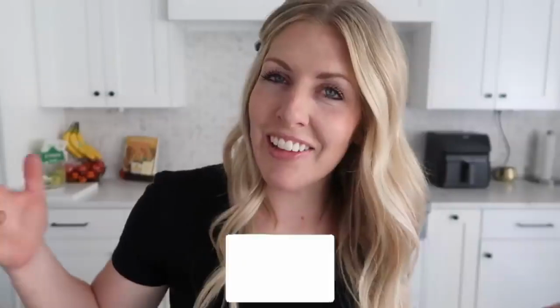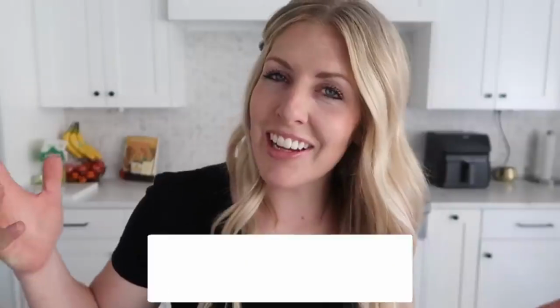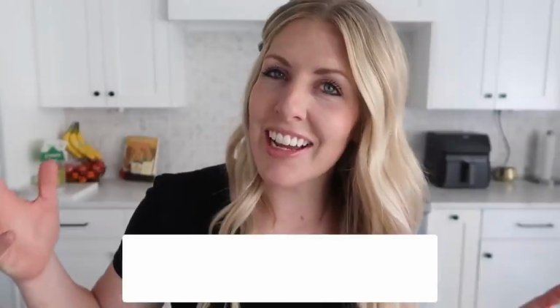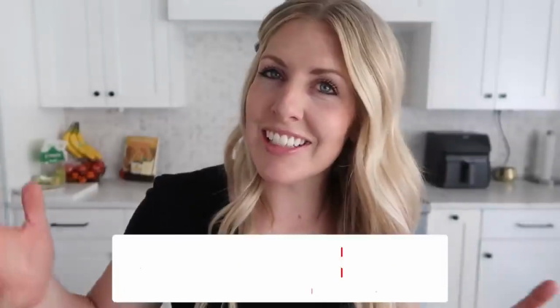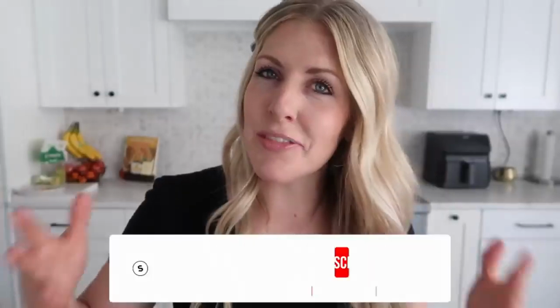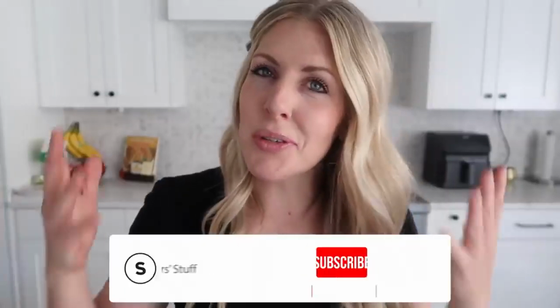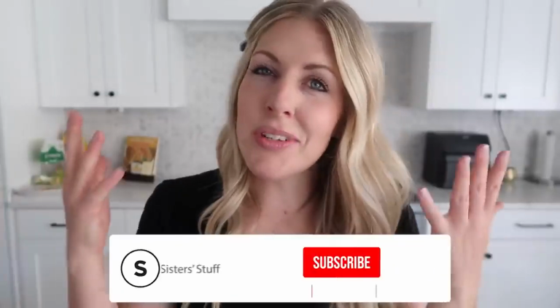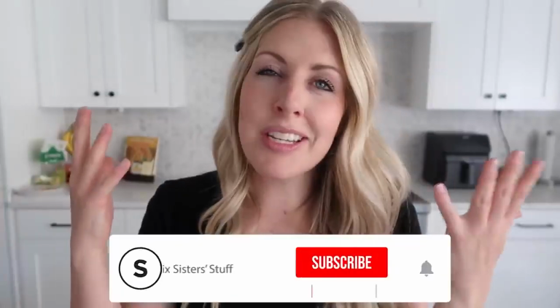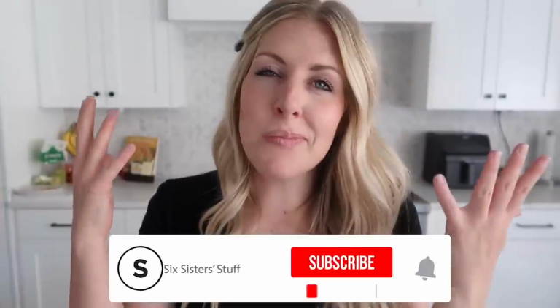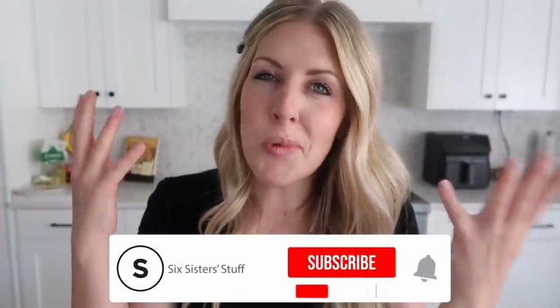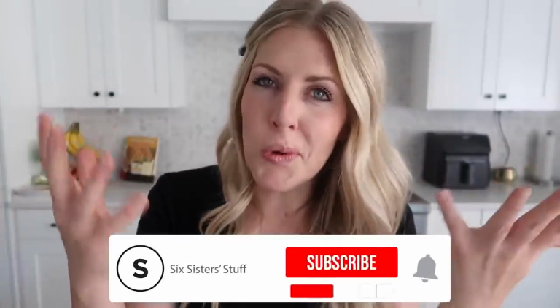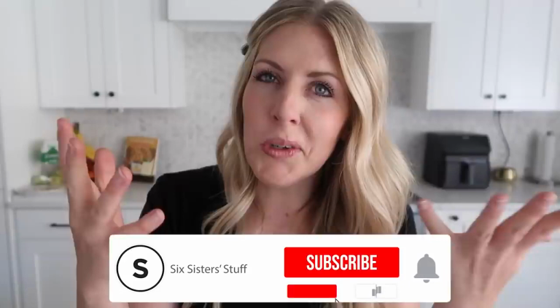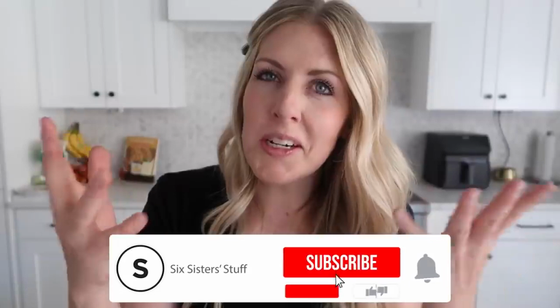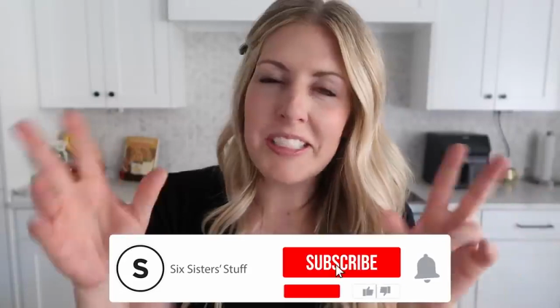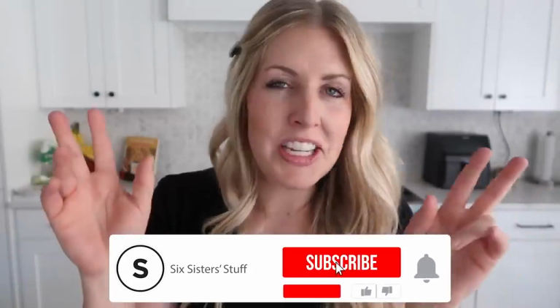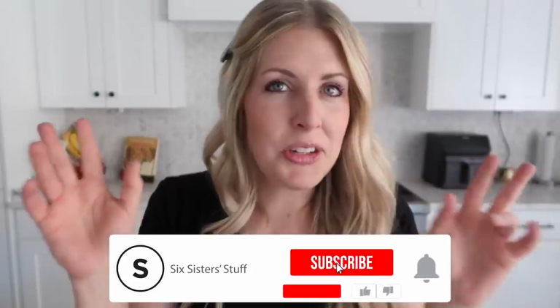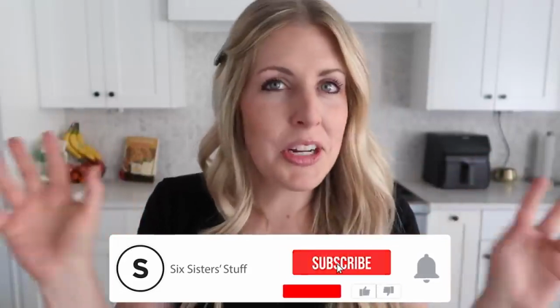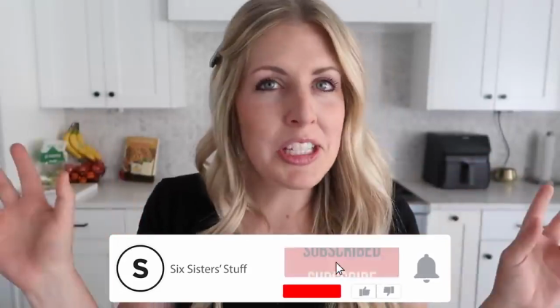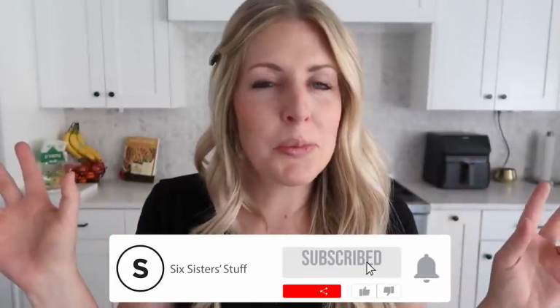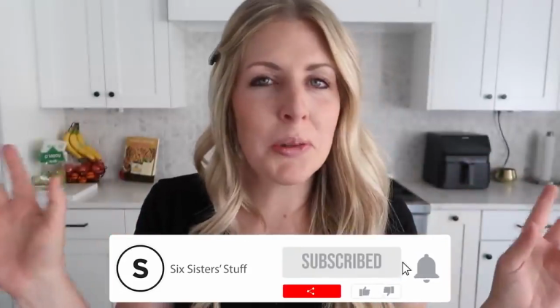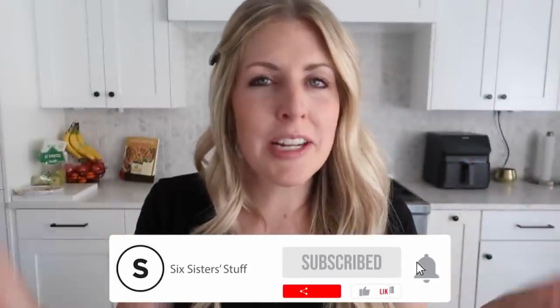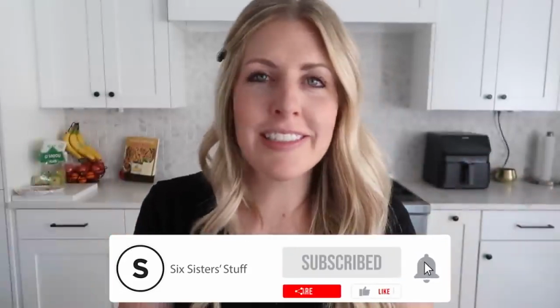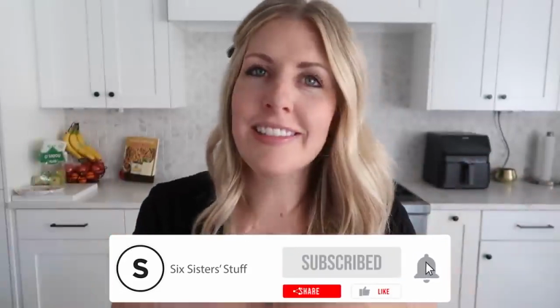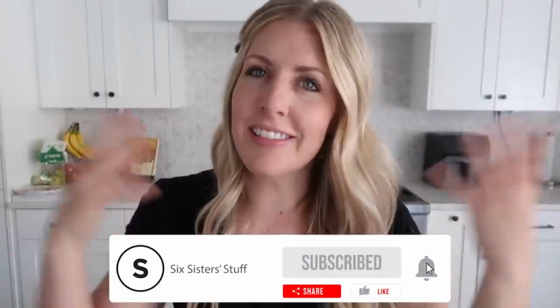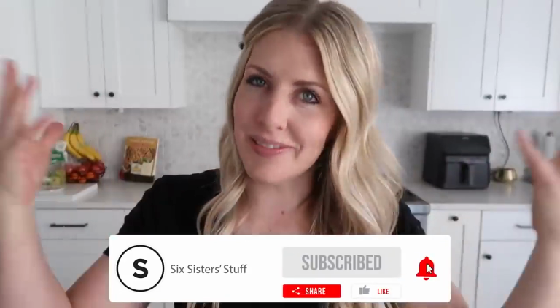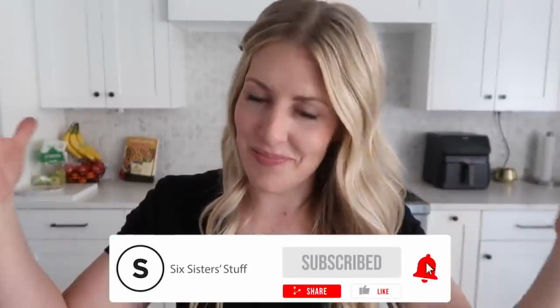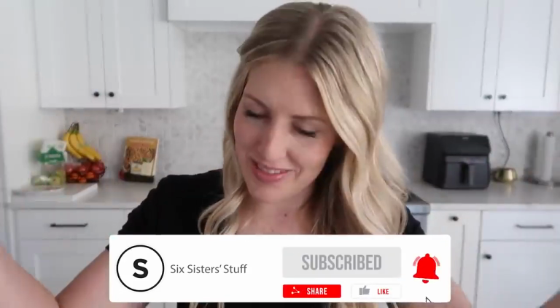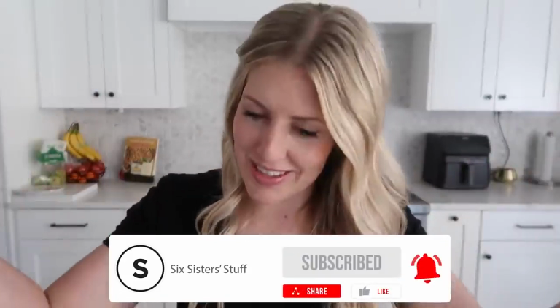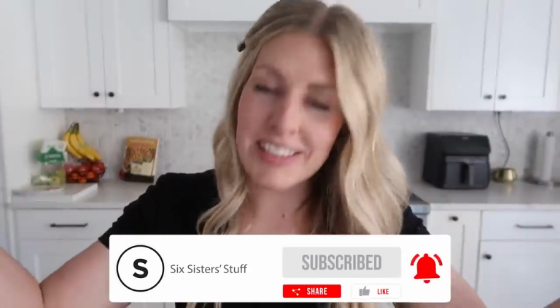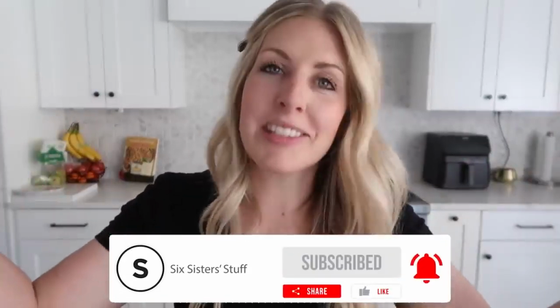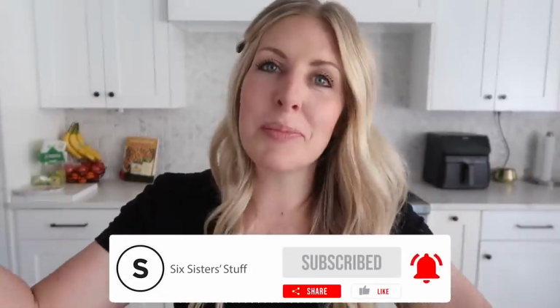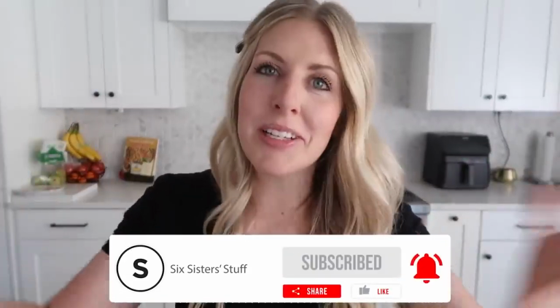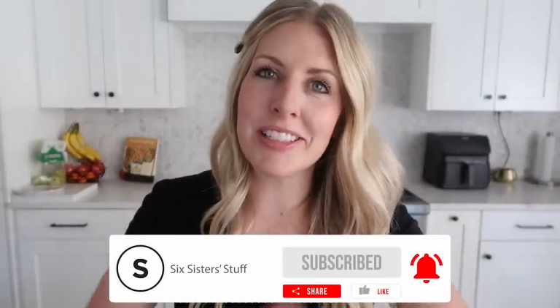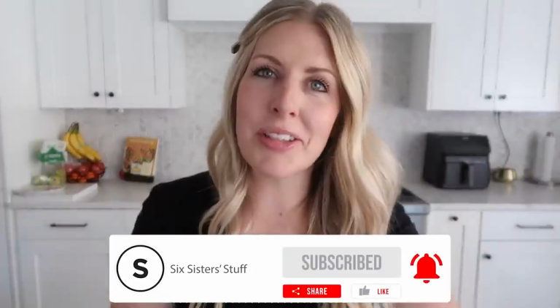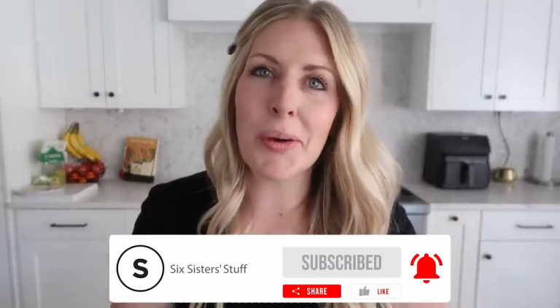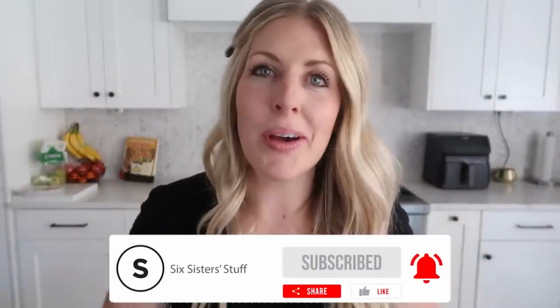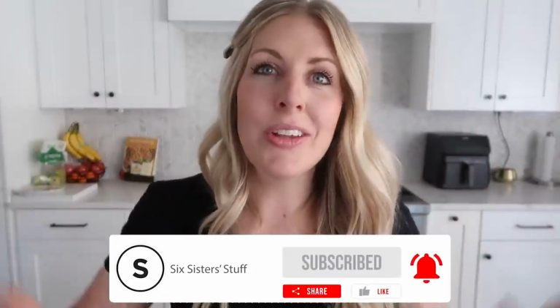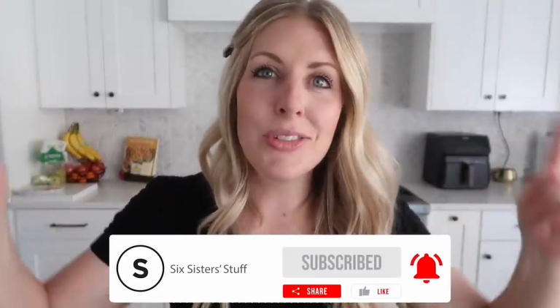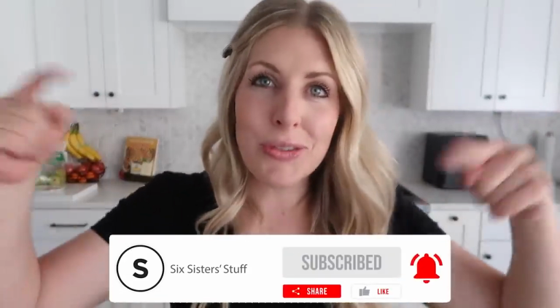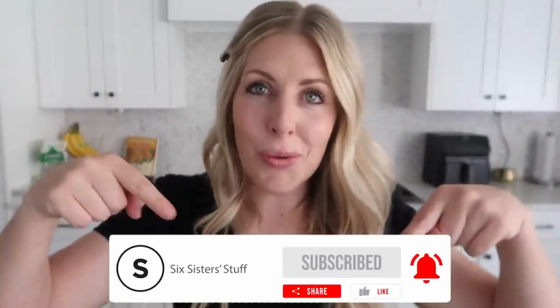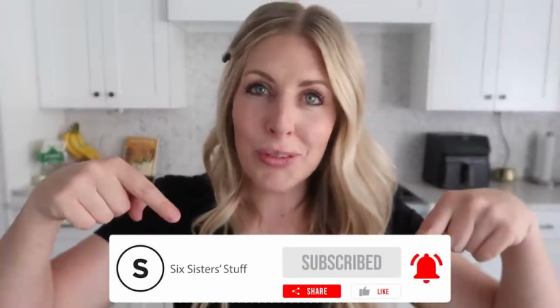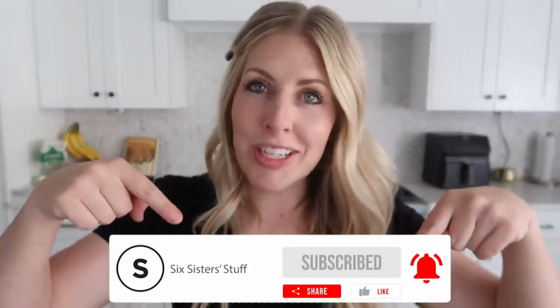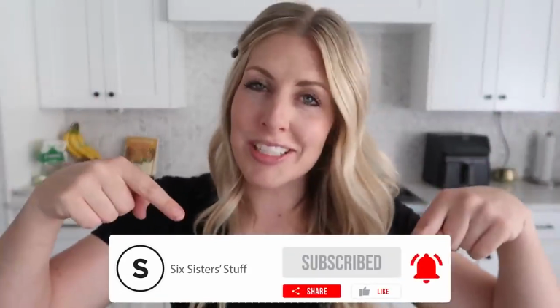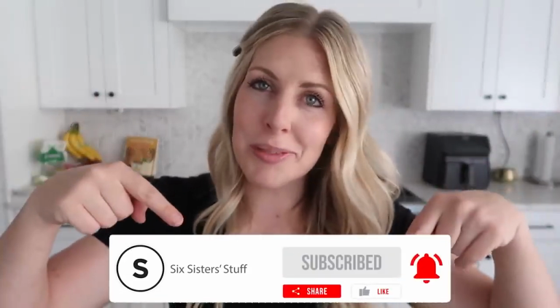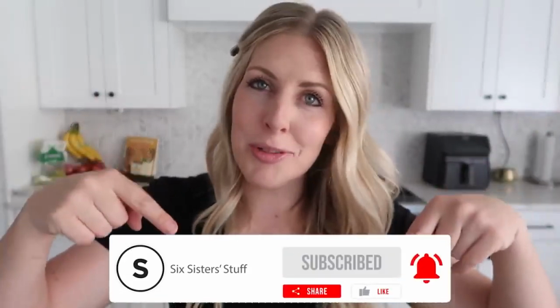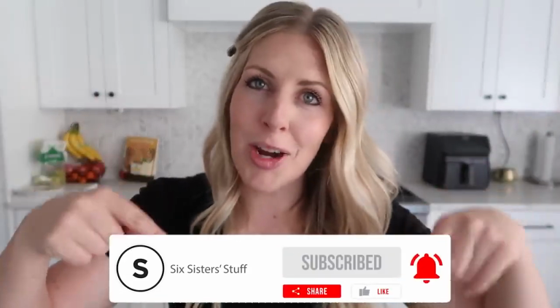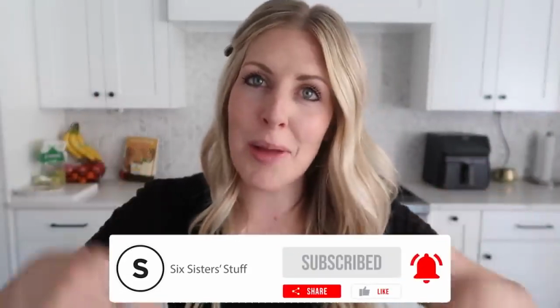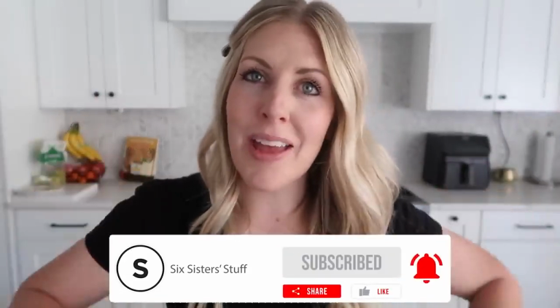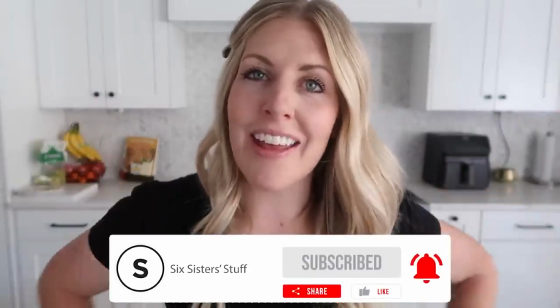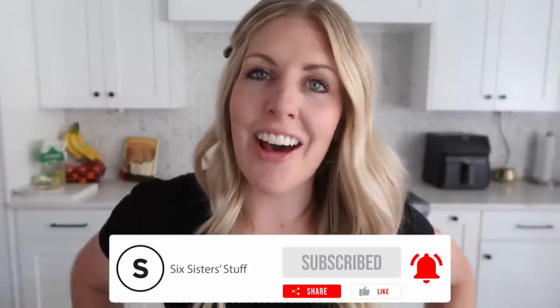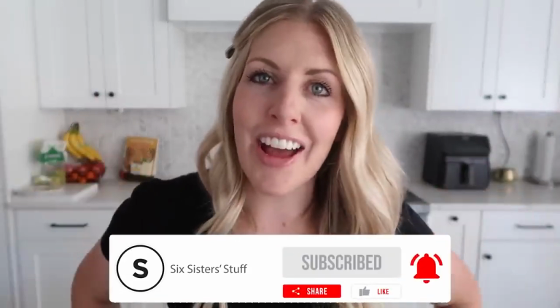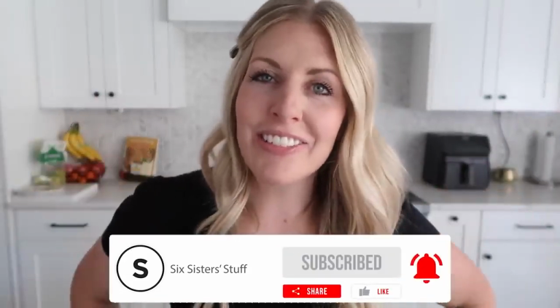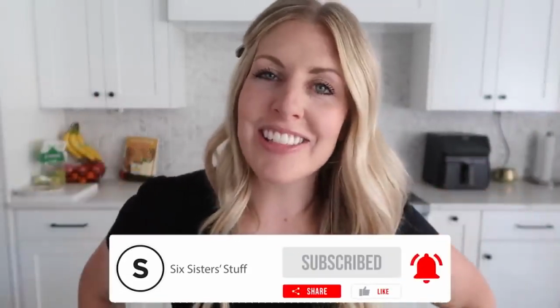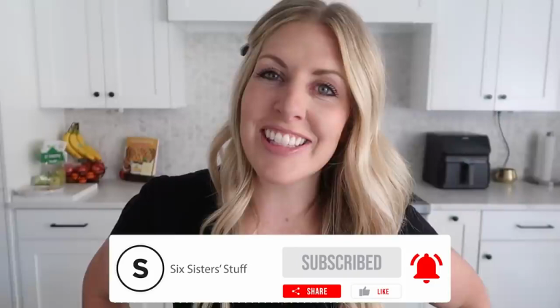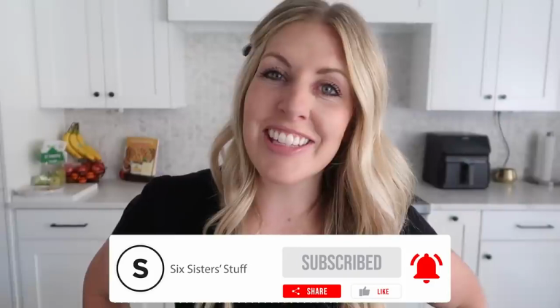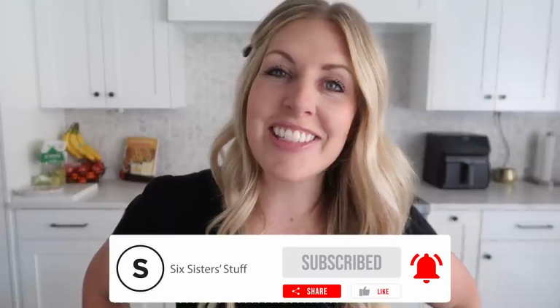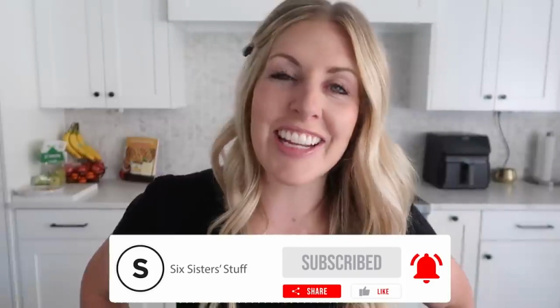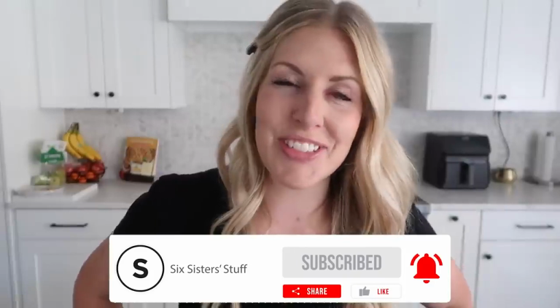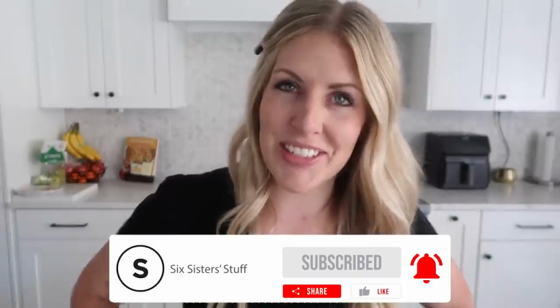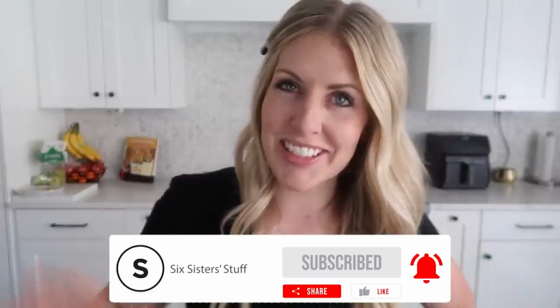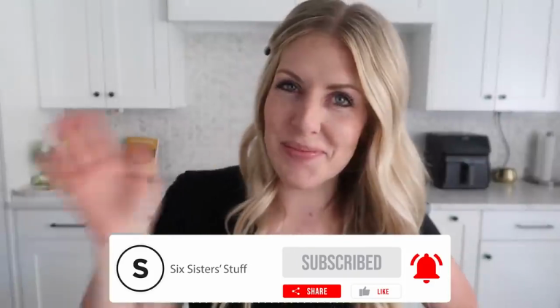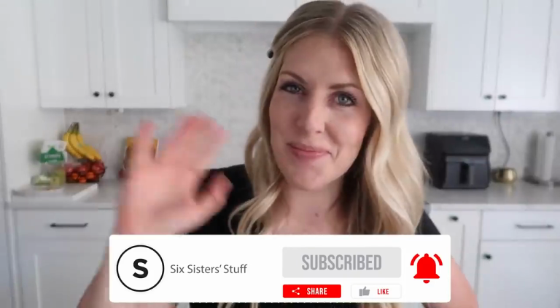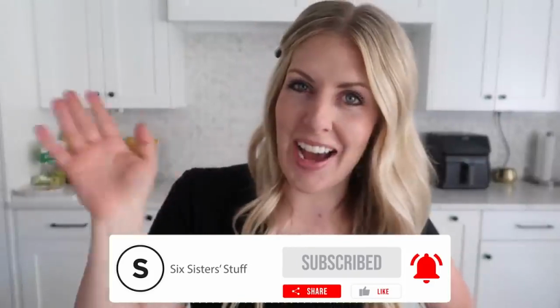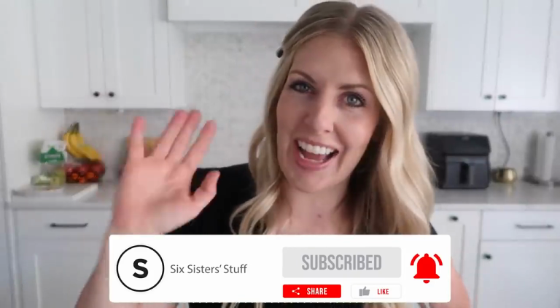Alright guys, if you need more dinner inspiration, this is the place to go. Don't forget to subscribe and I will see you next week. Bye.